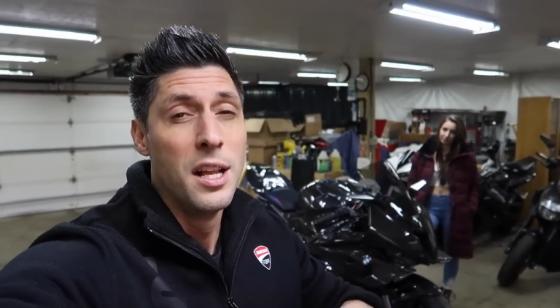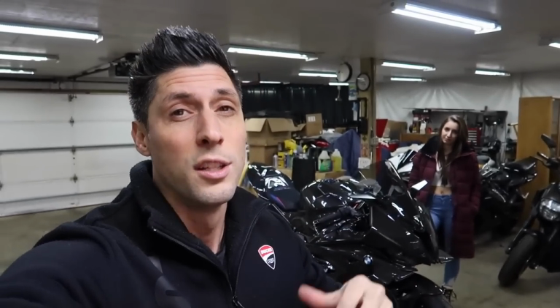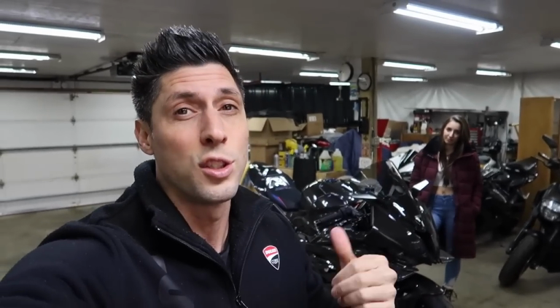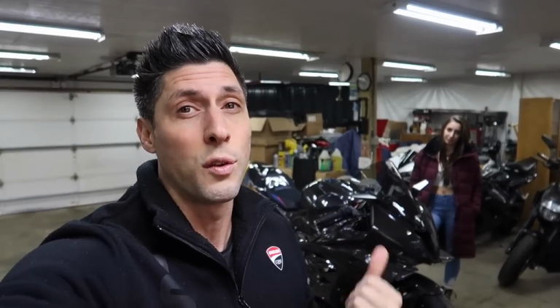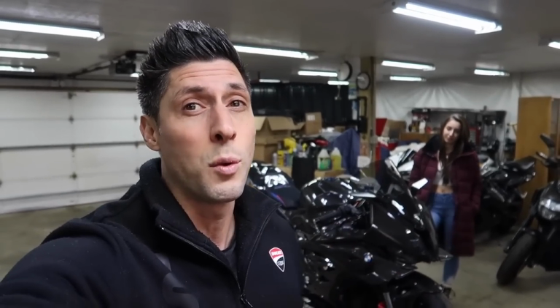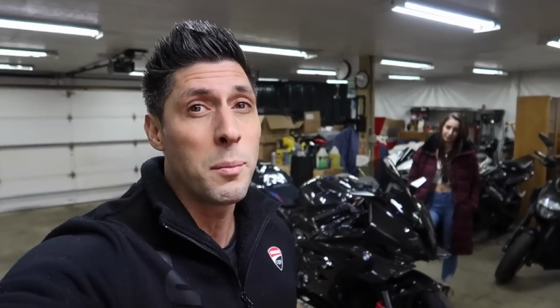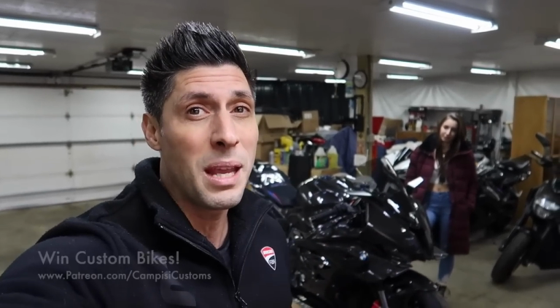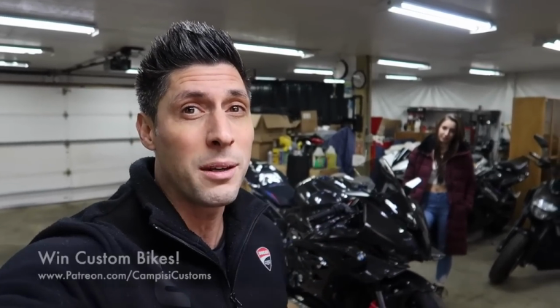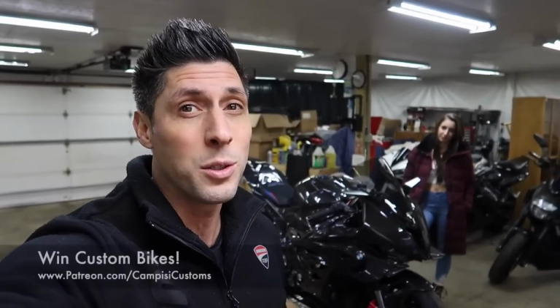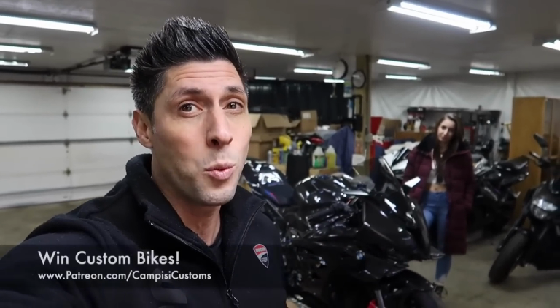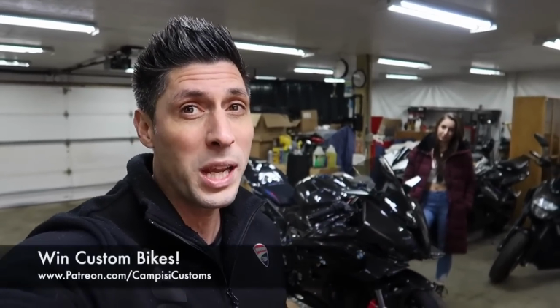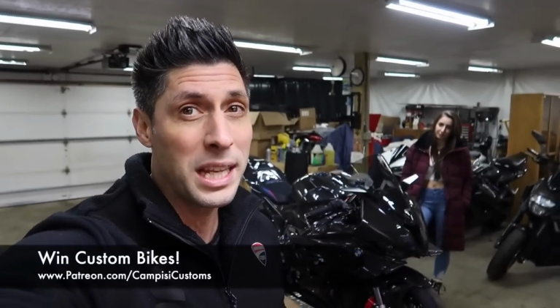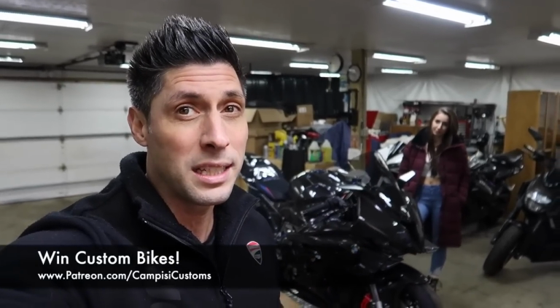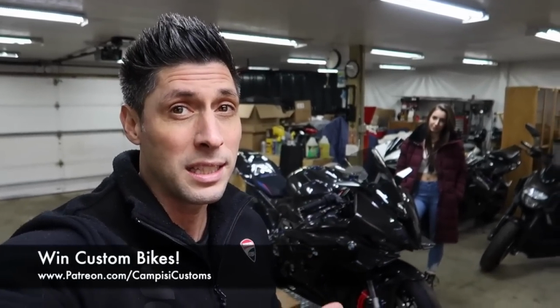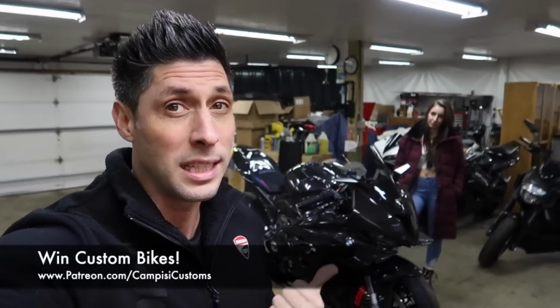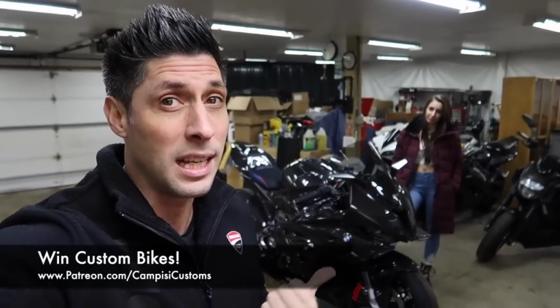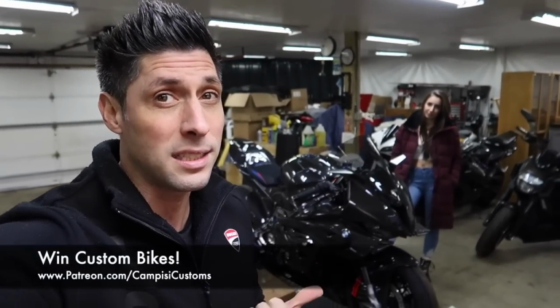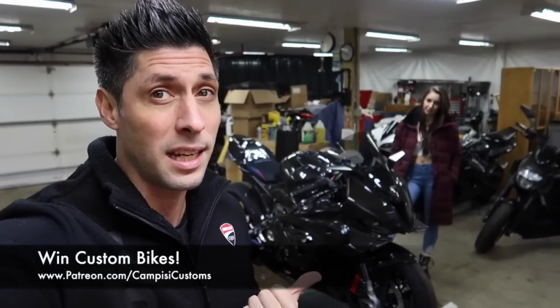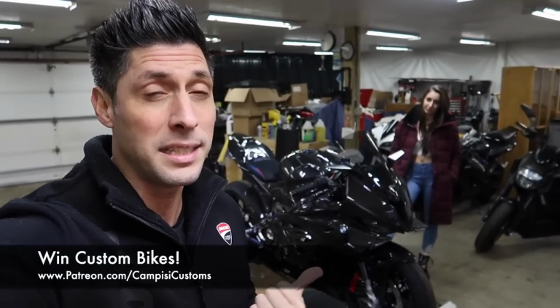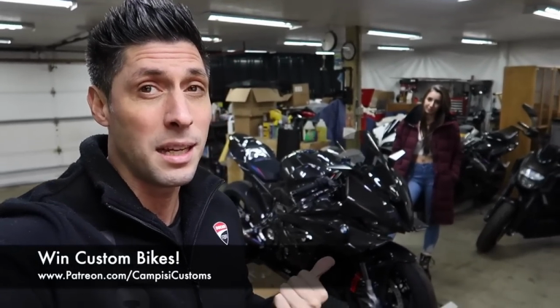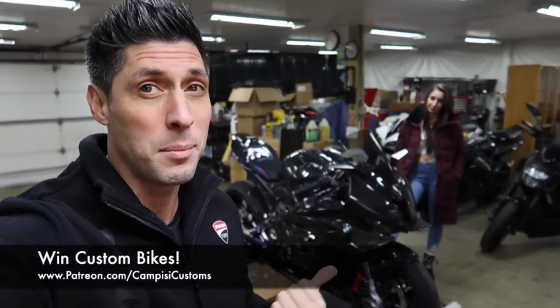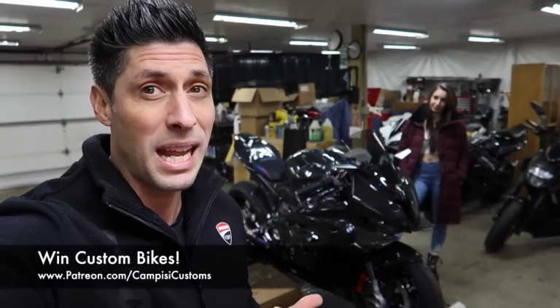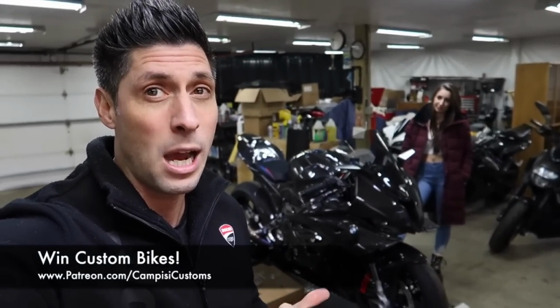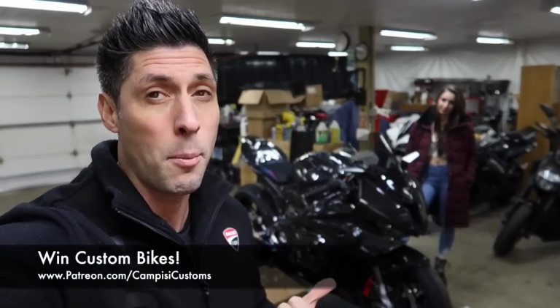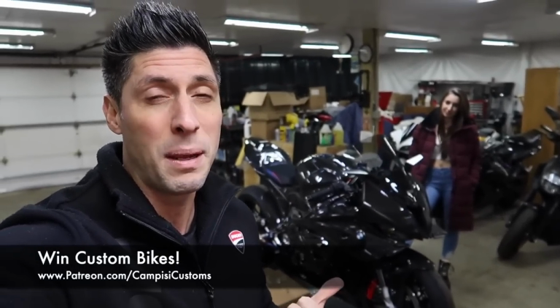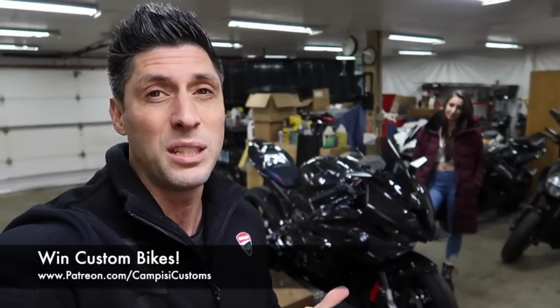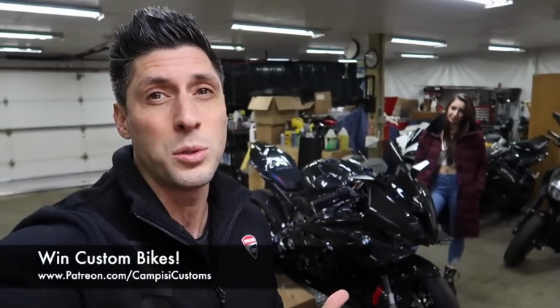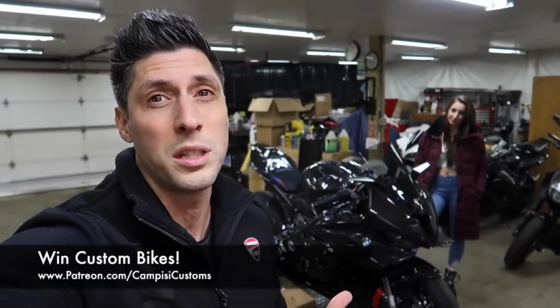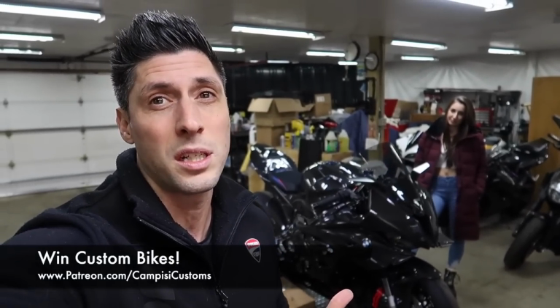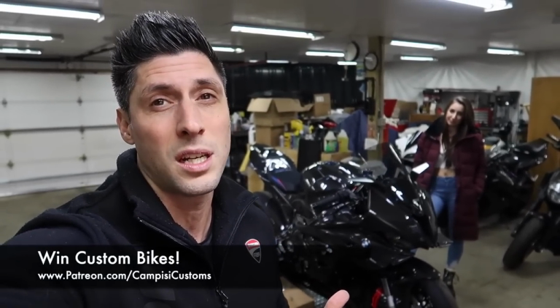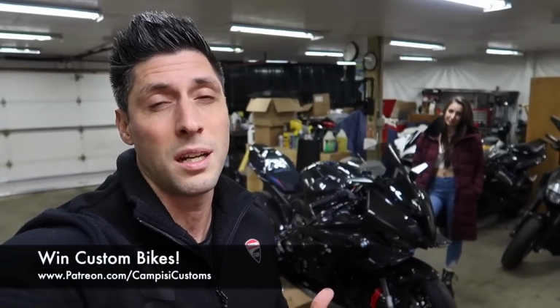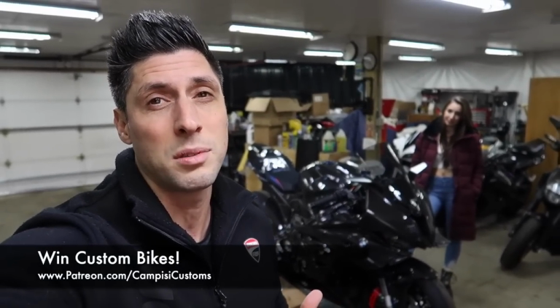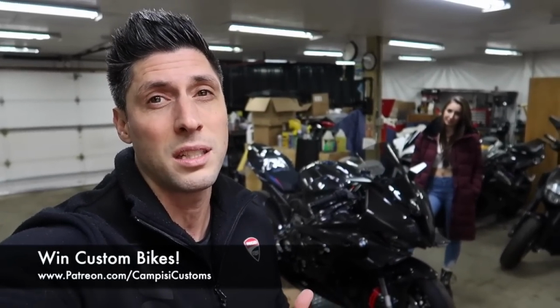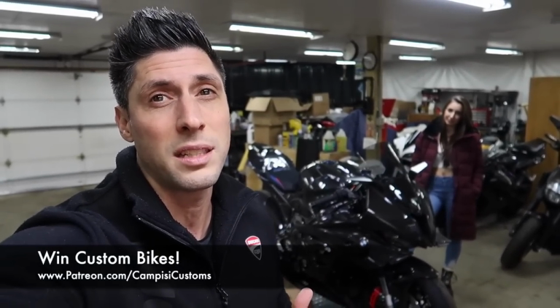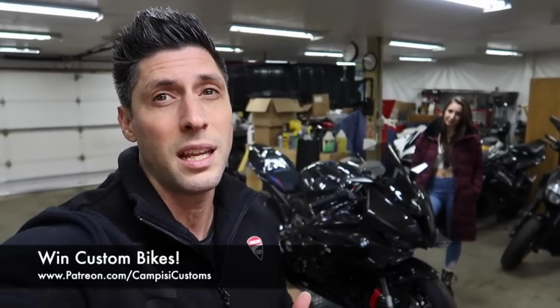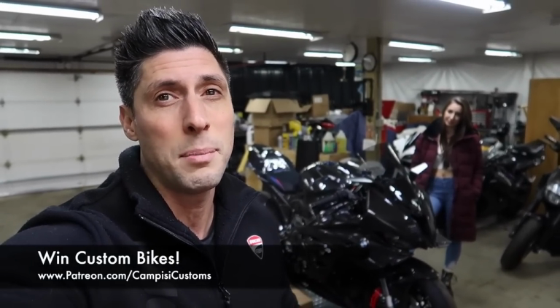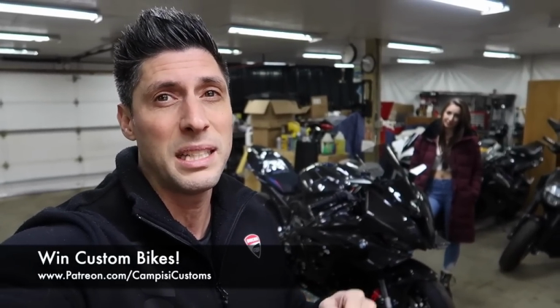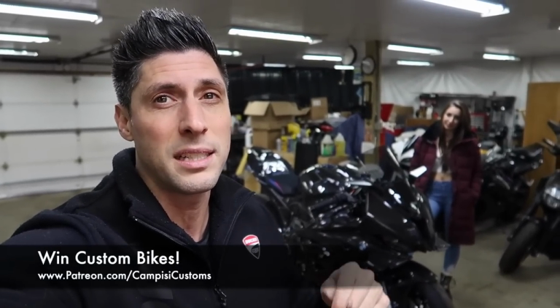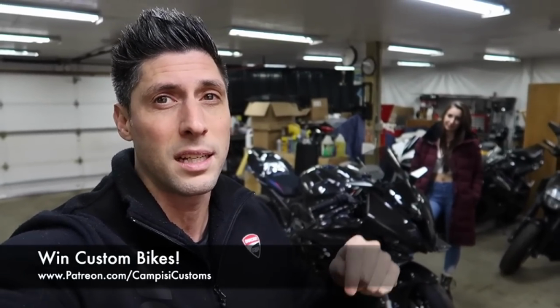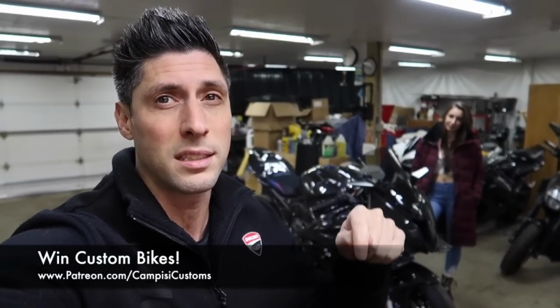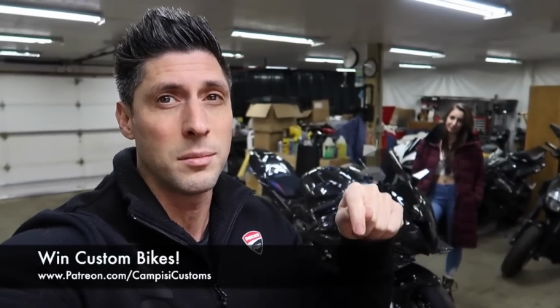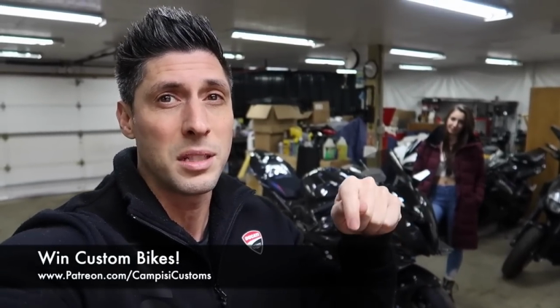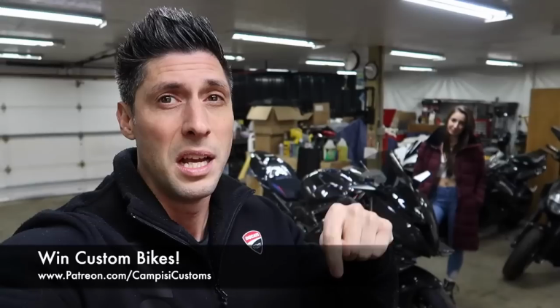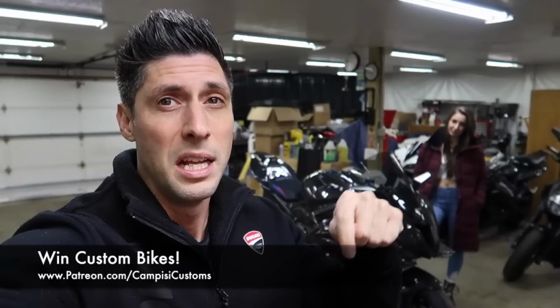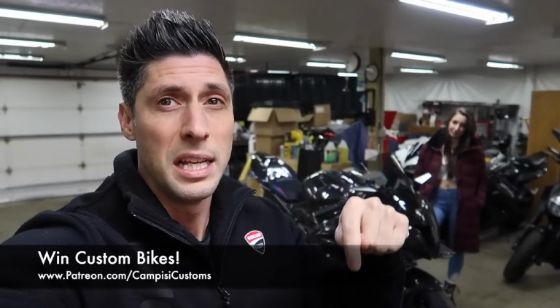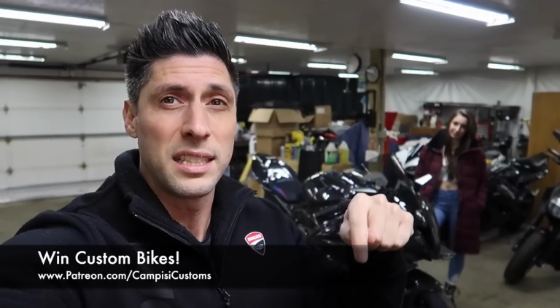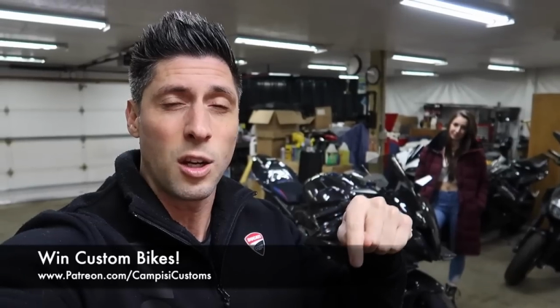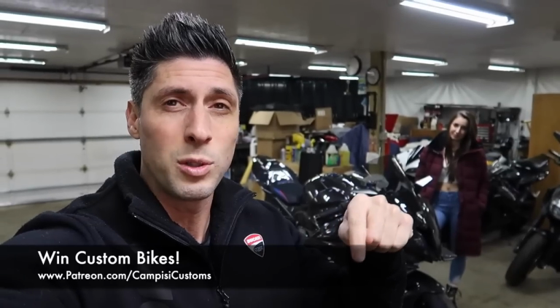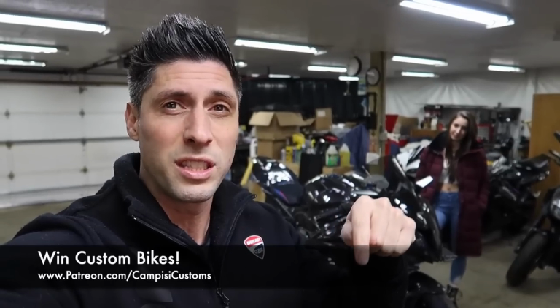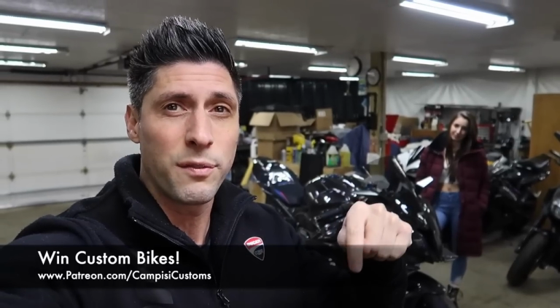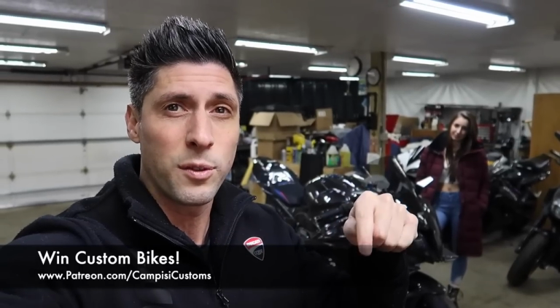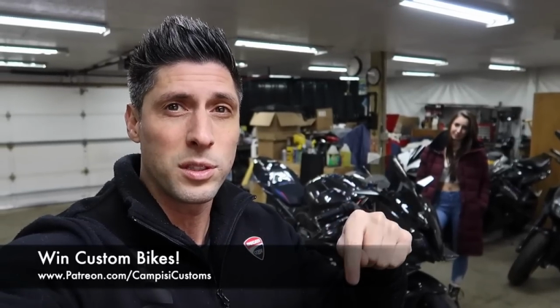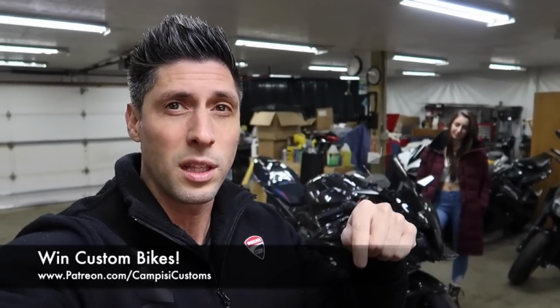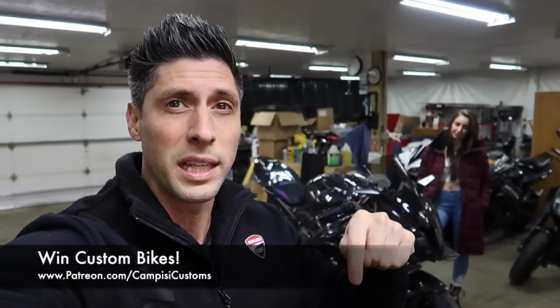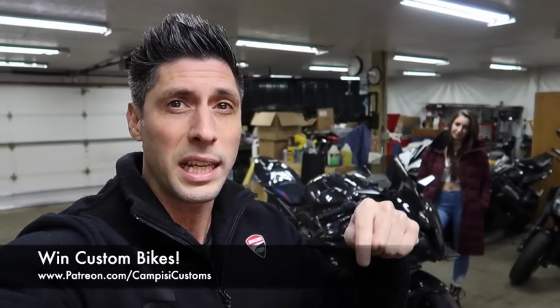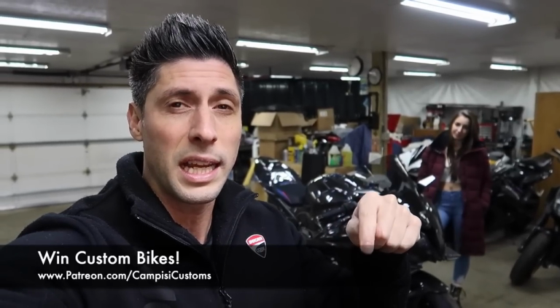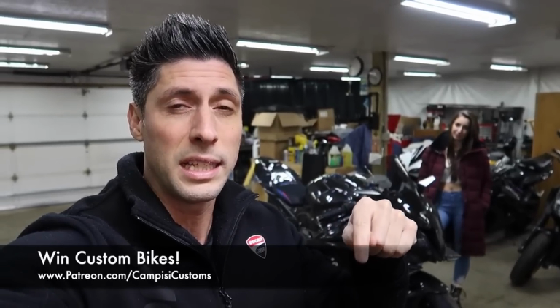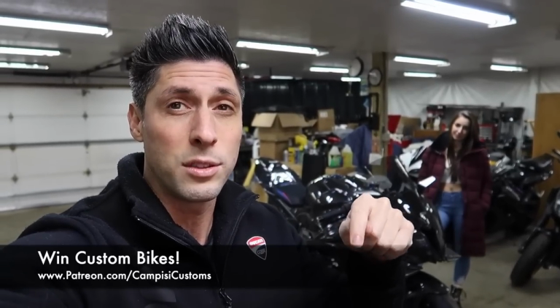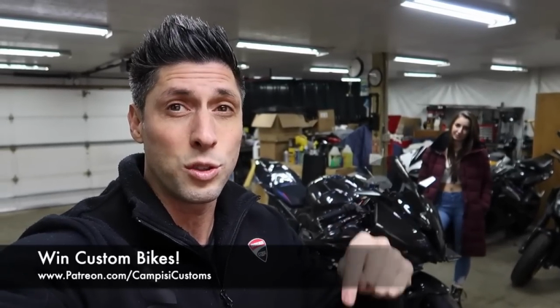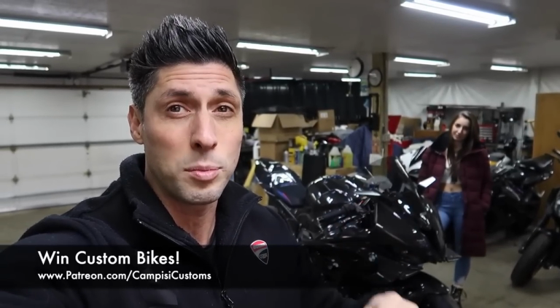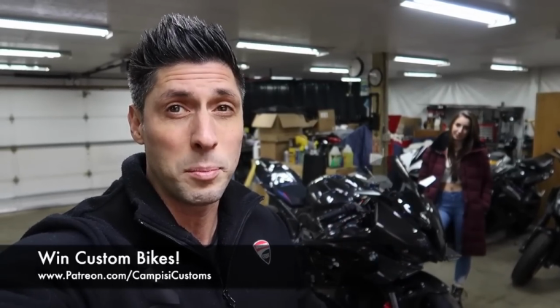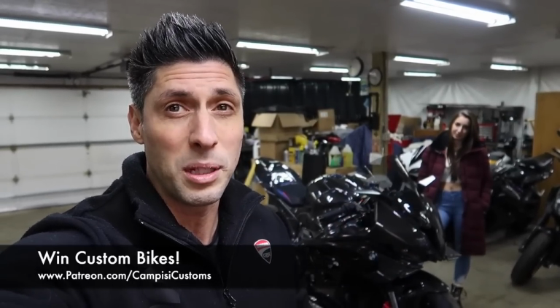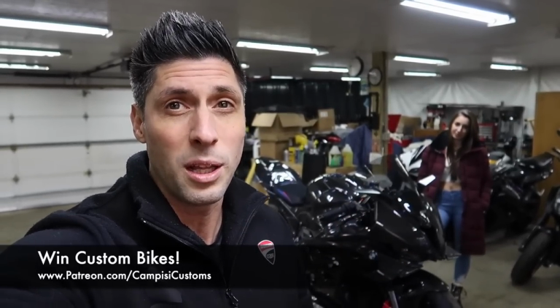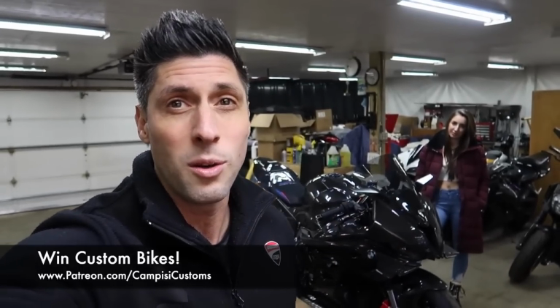So if you want to be entered to win, get signed up now. Patreon.com slash Campizzi Customs — it's always the first link in the description below.